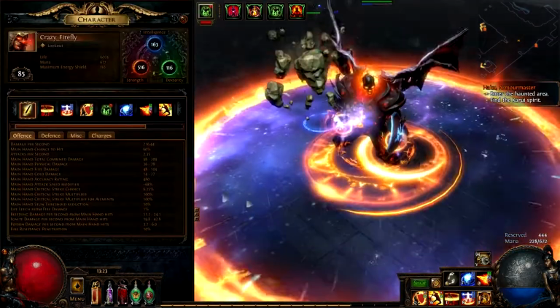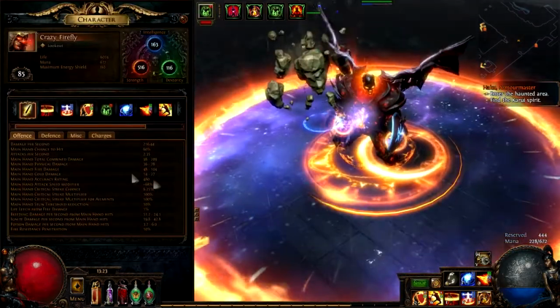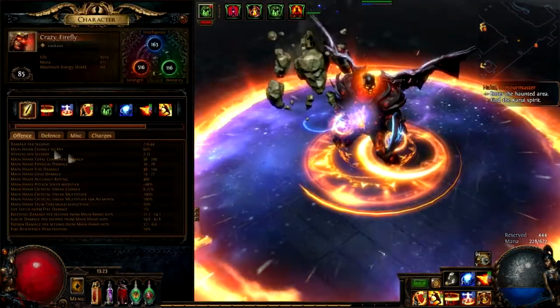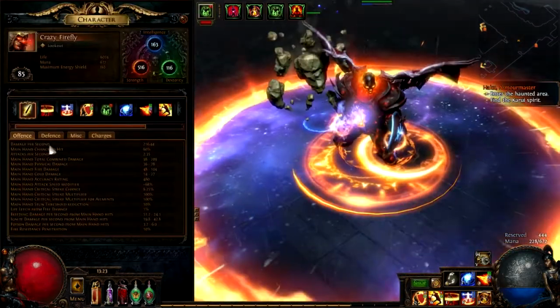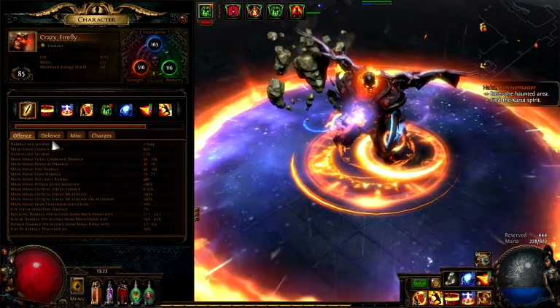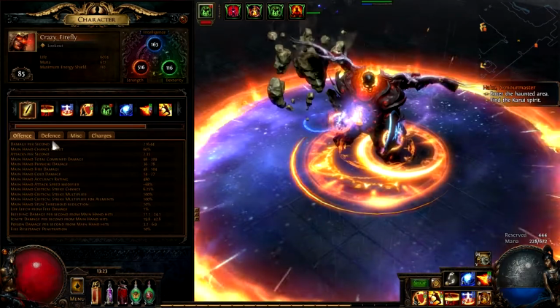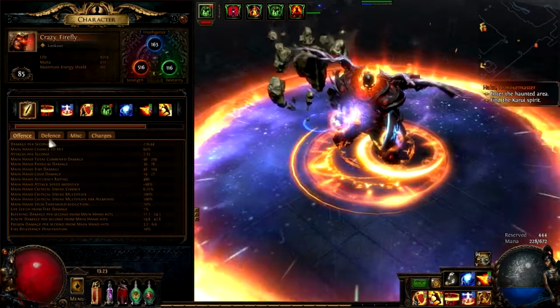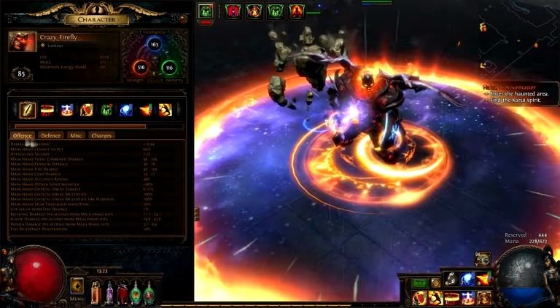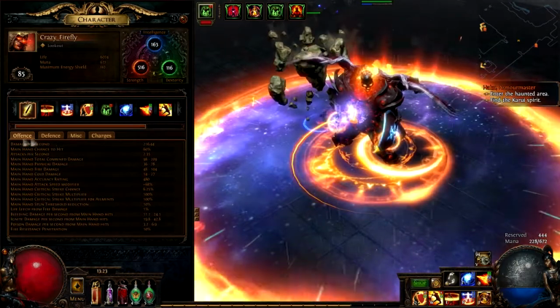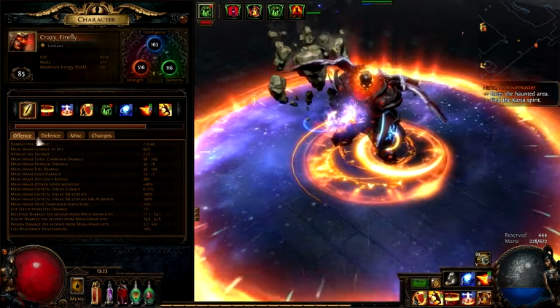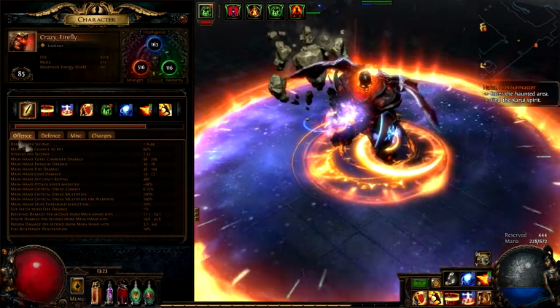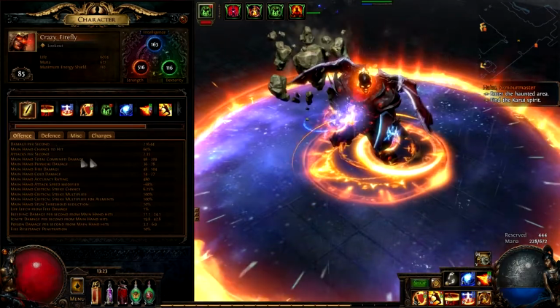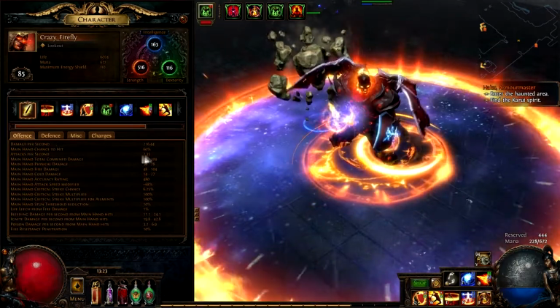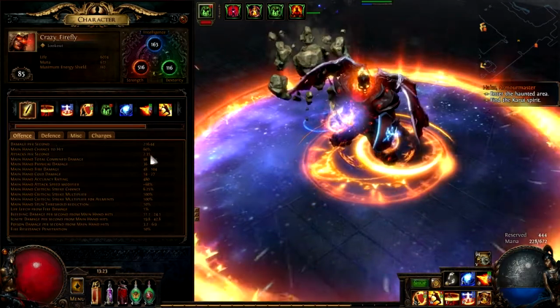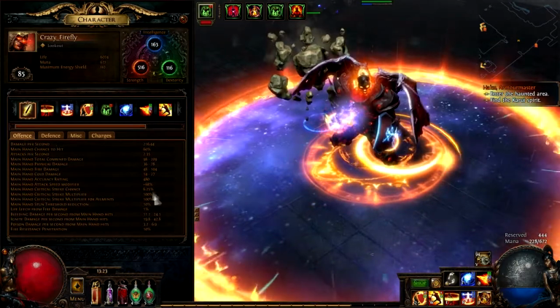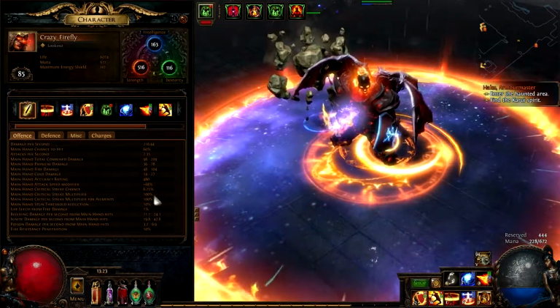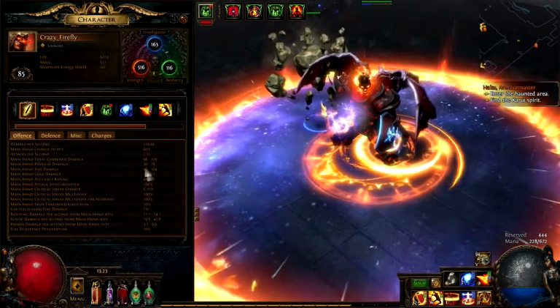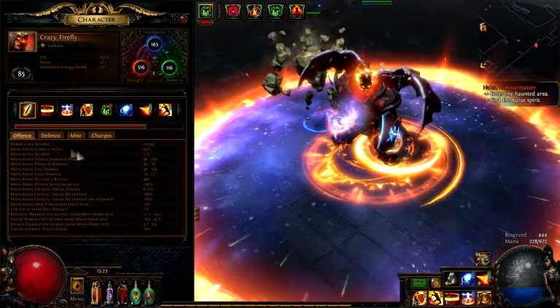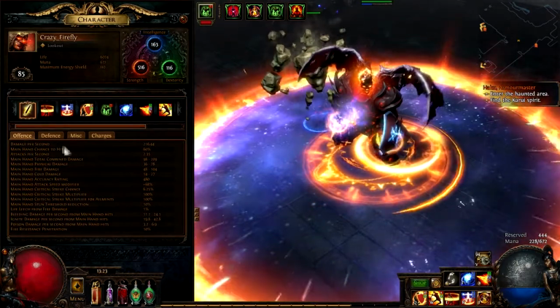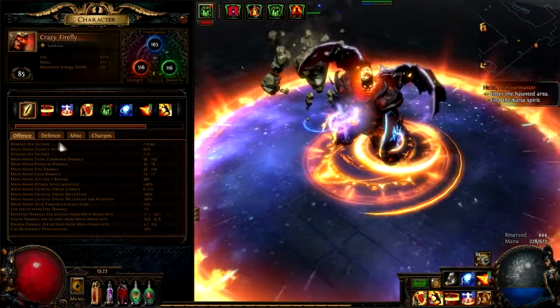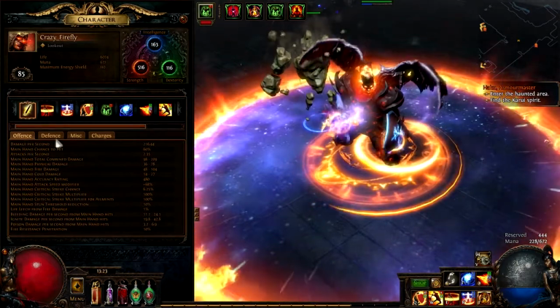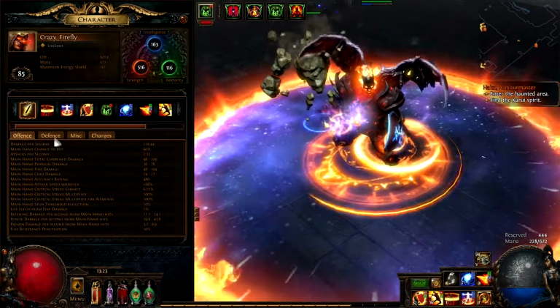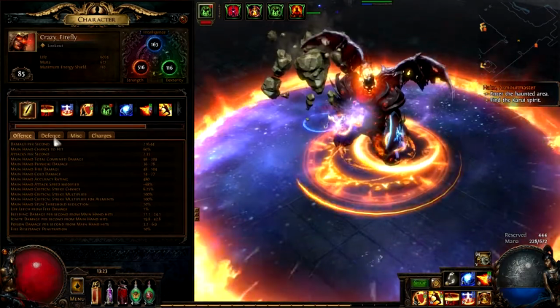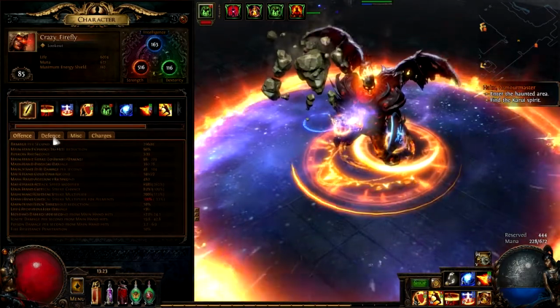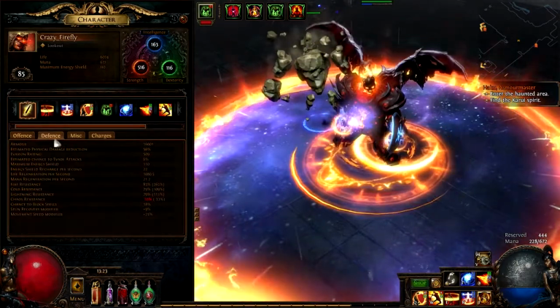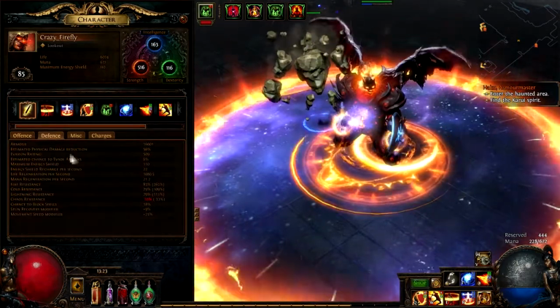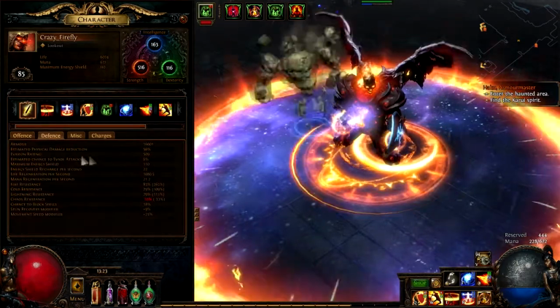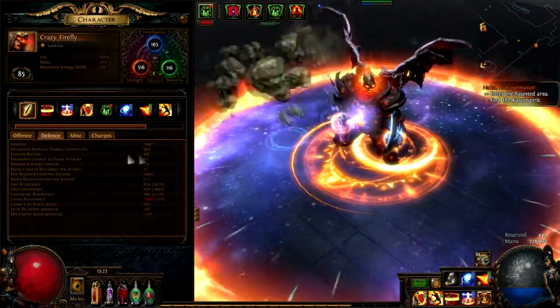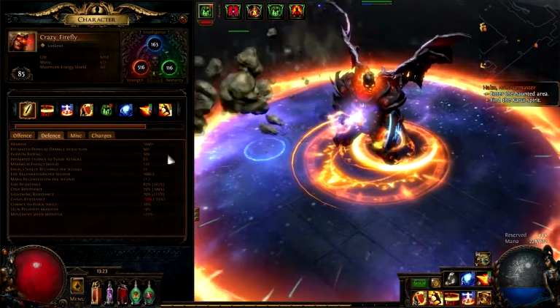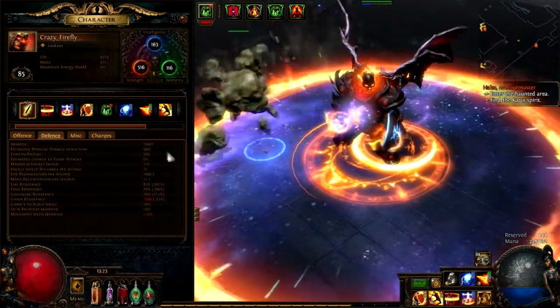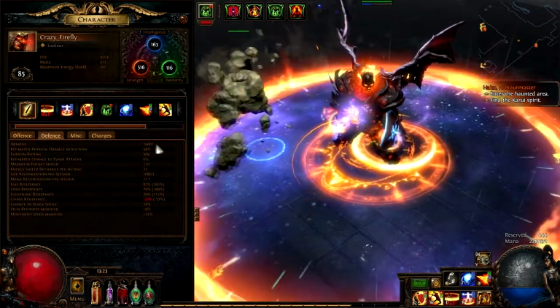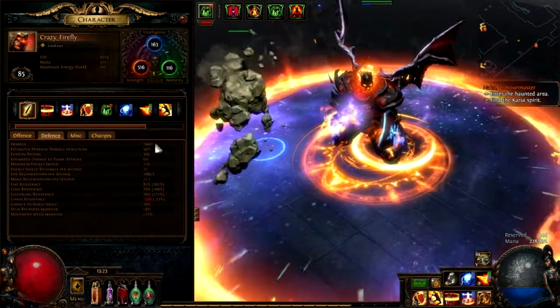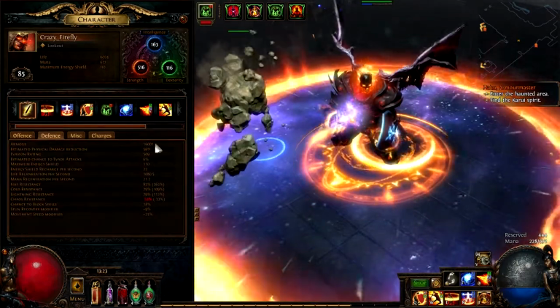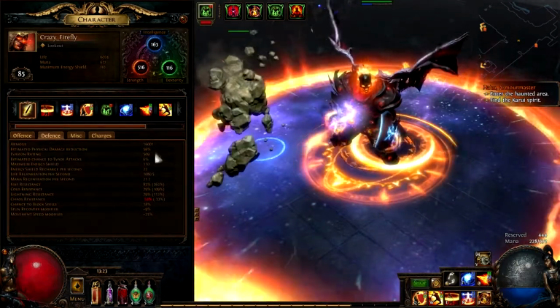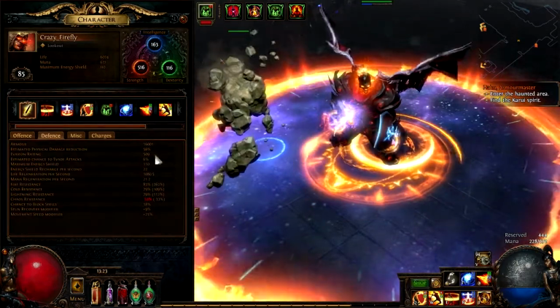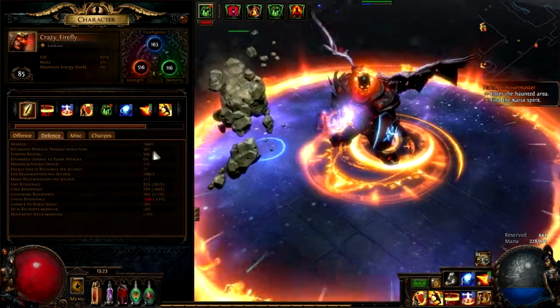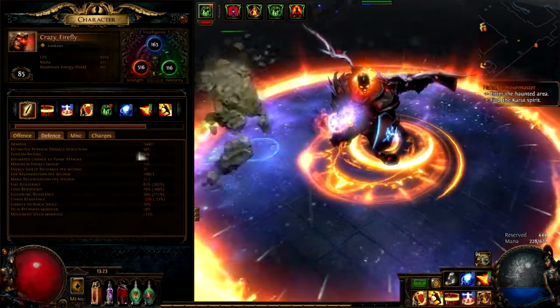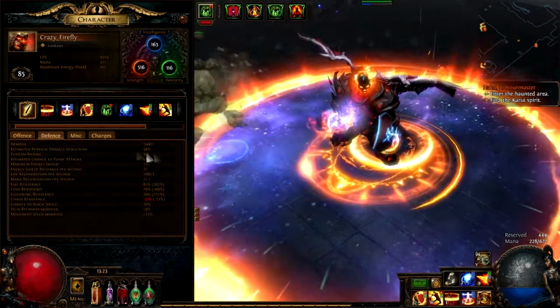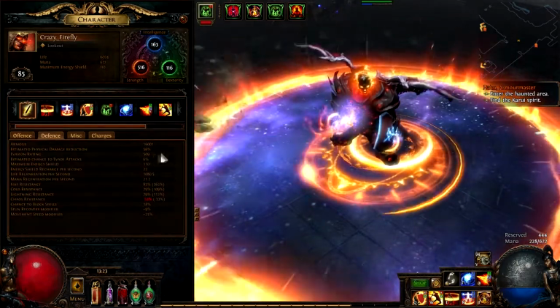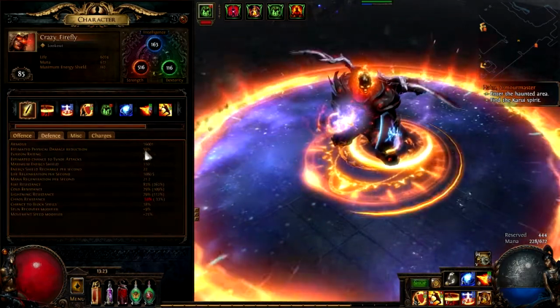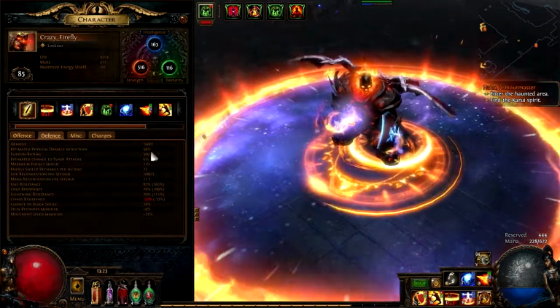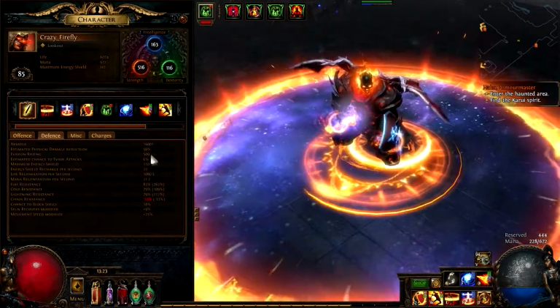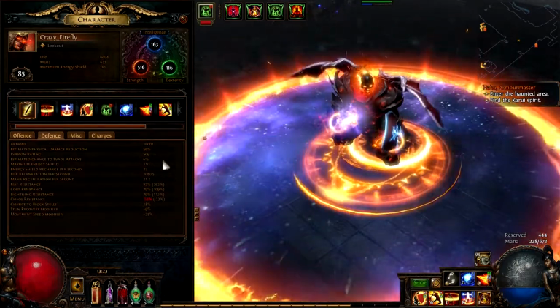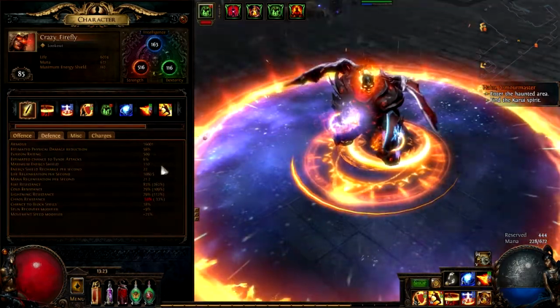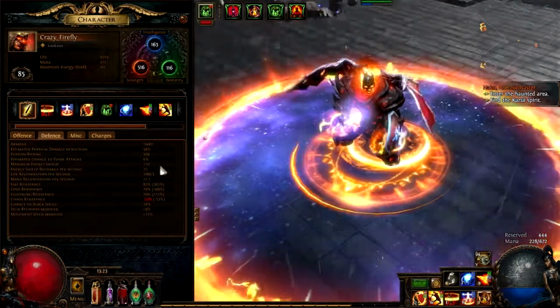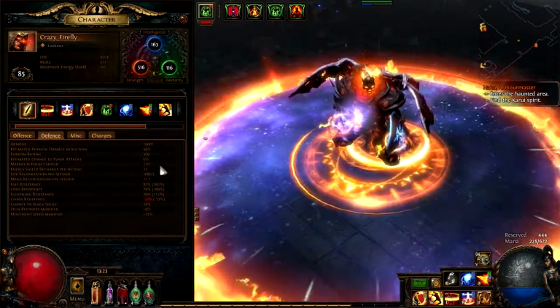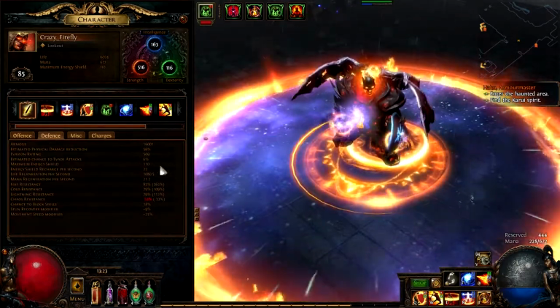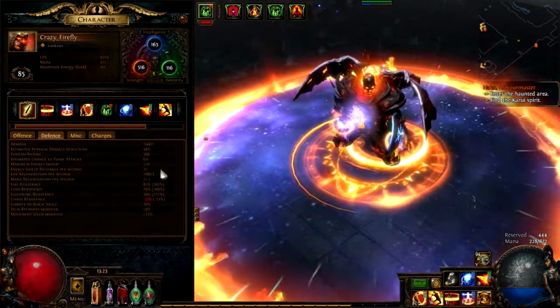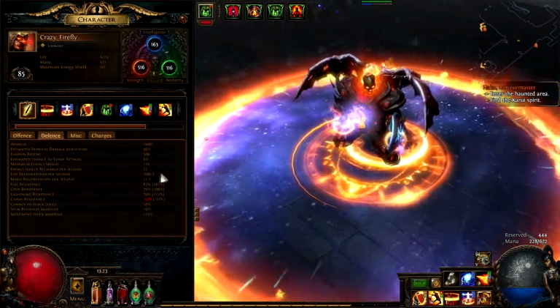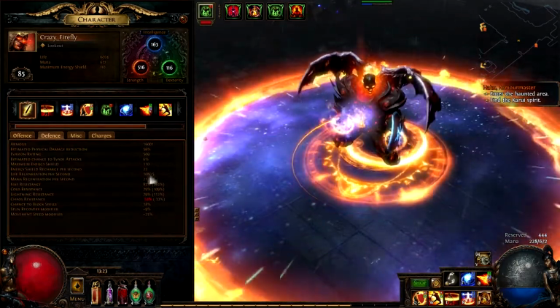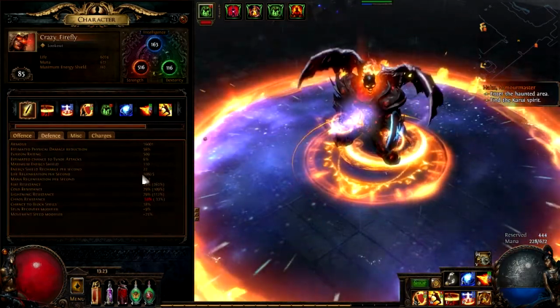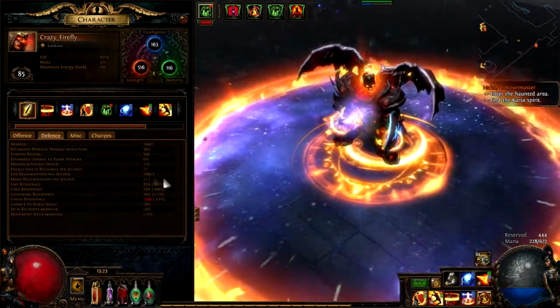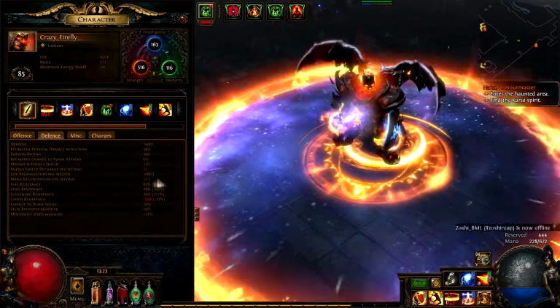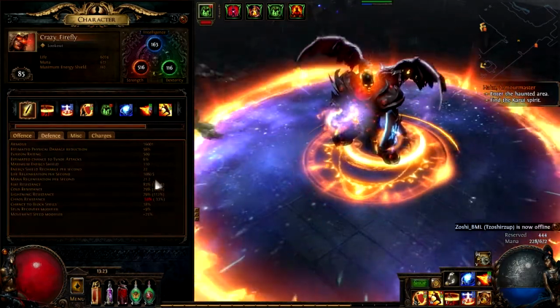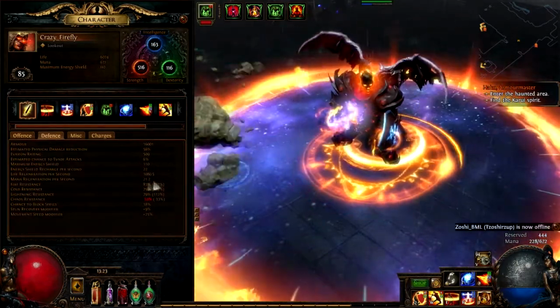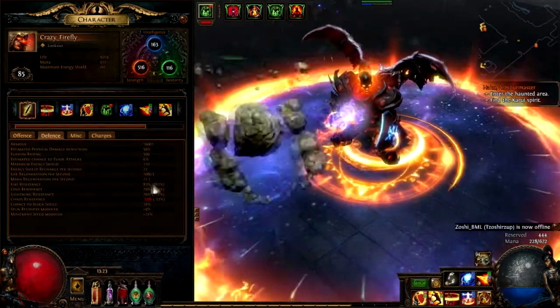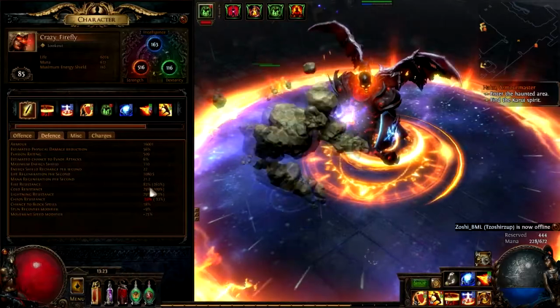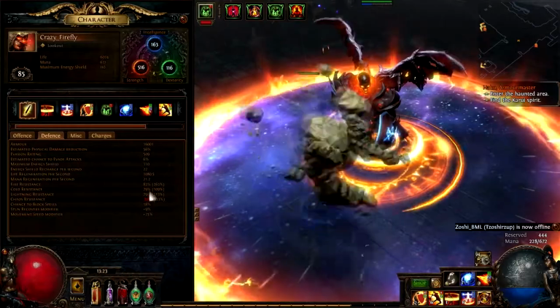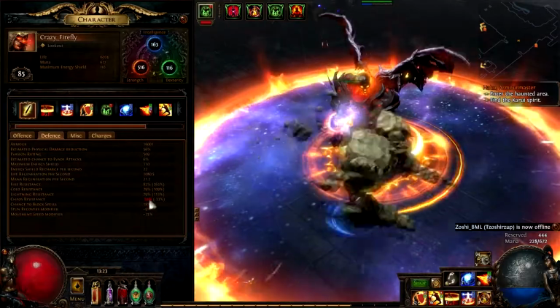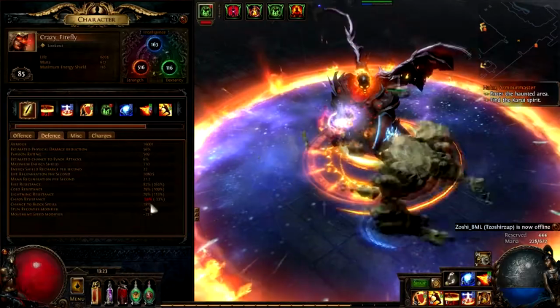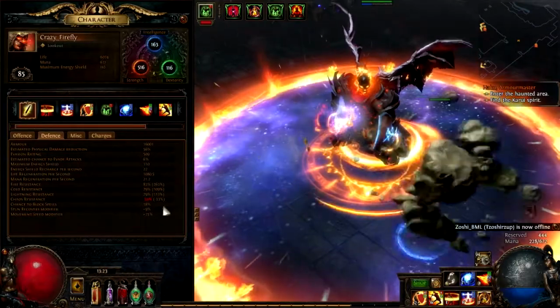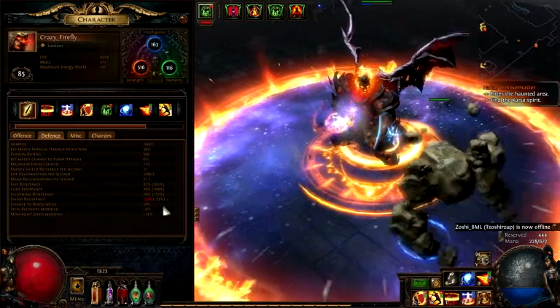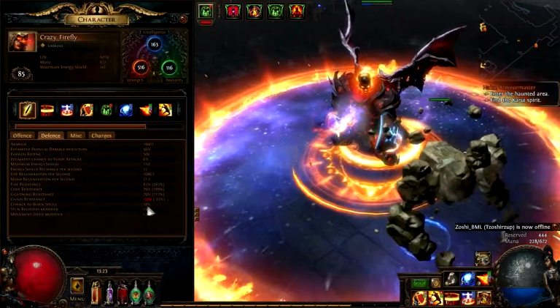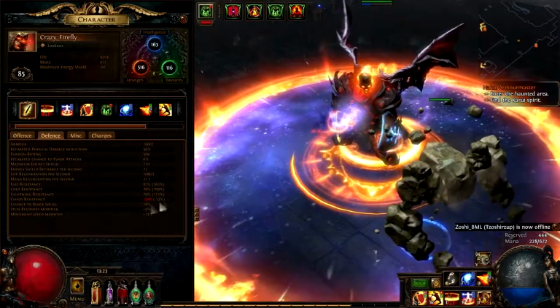As always, a little bit about my build: Wretches fire goodies, life, regen, armor, and last but not least resistances.